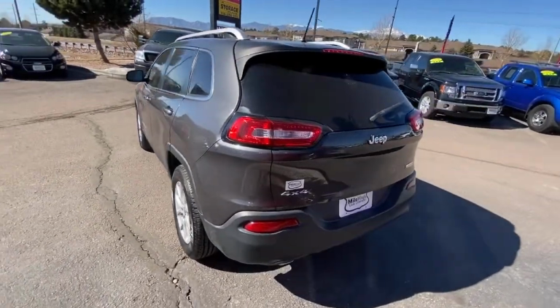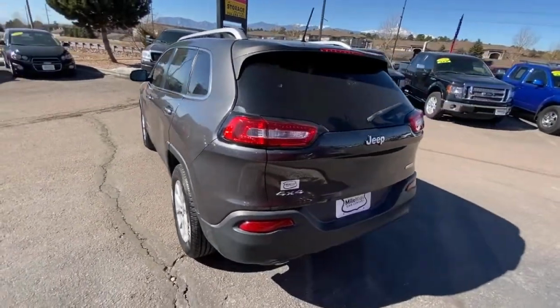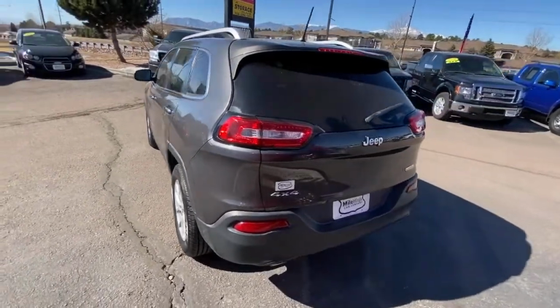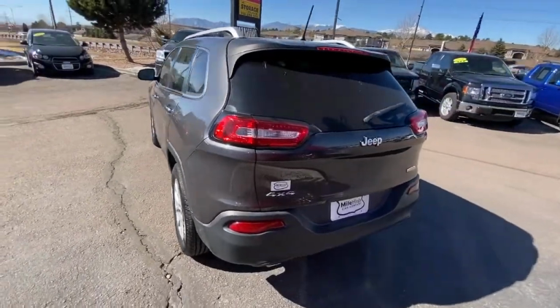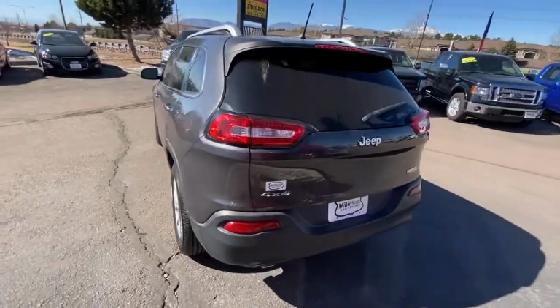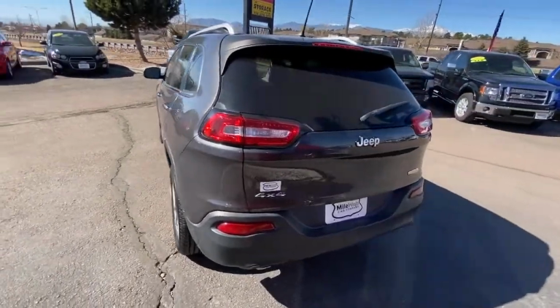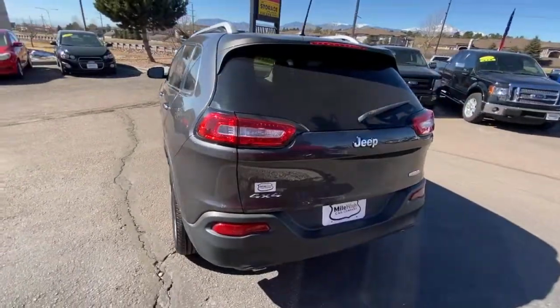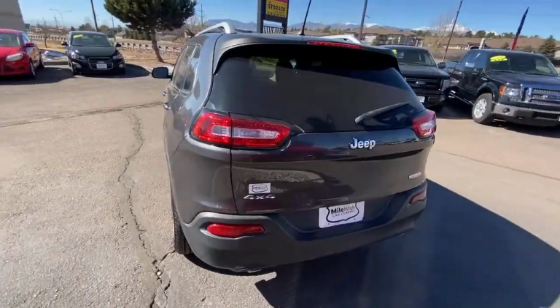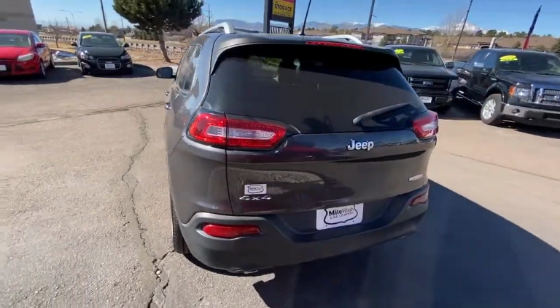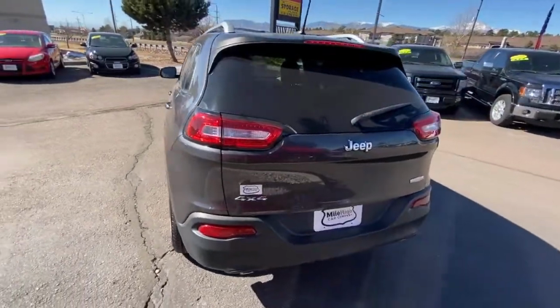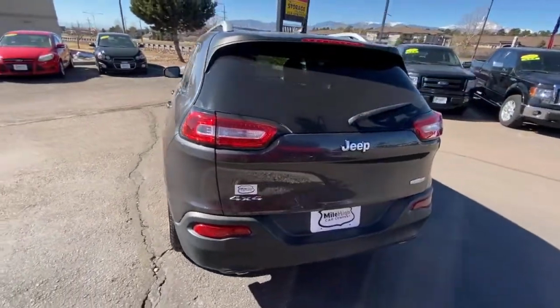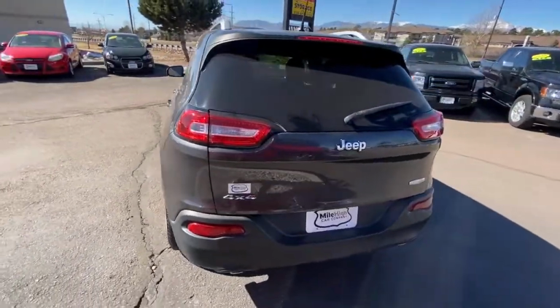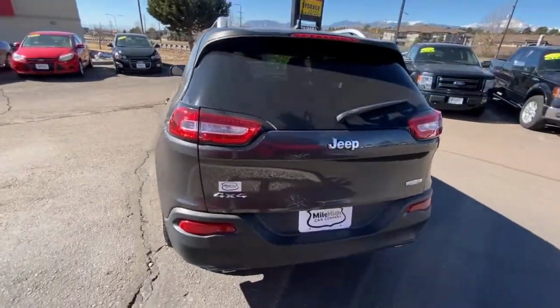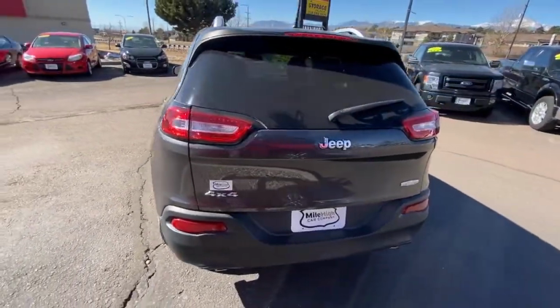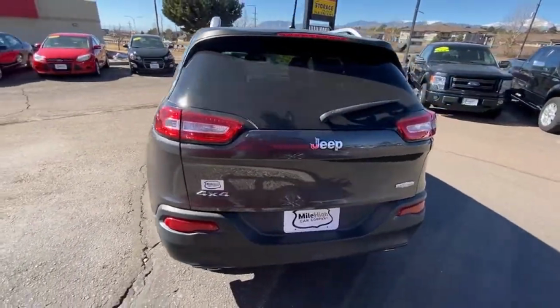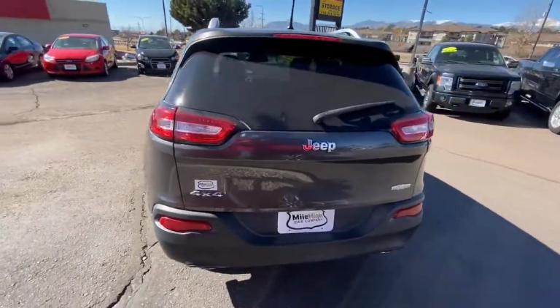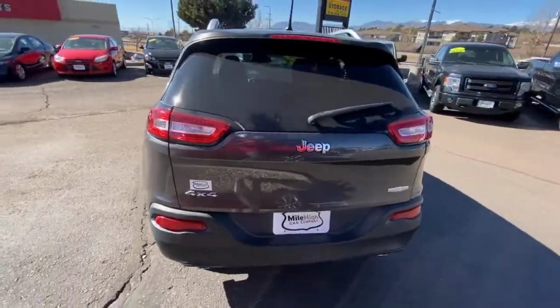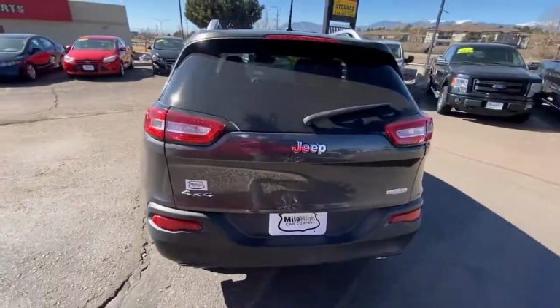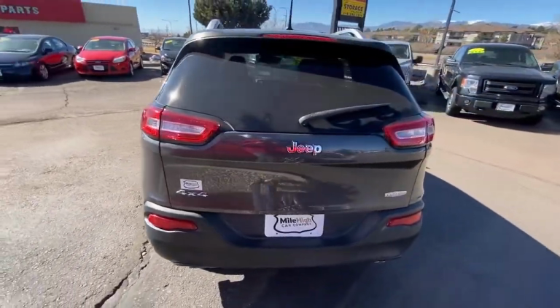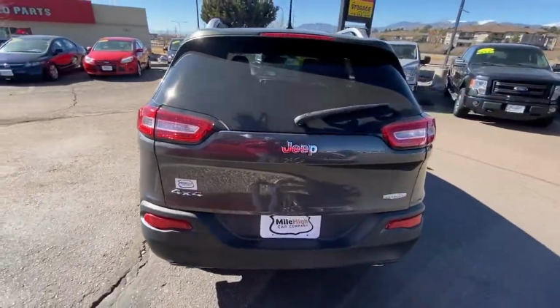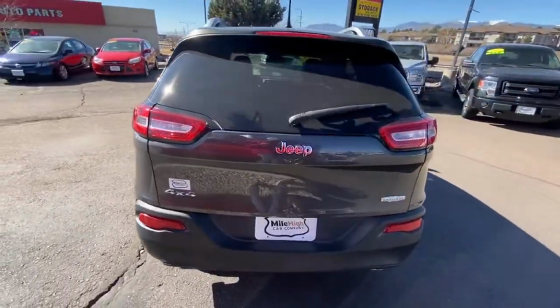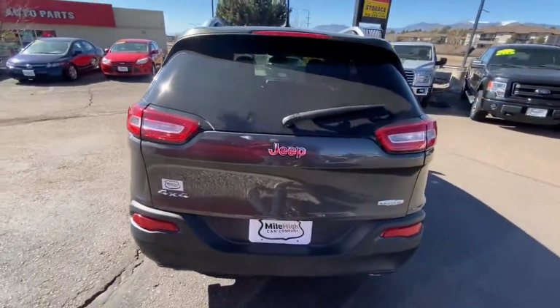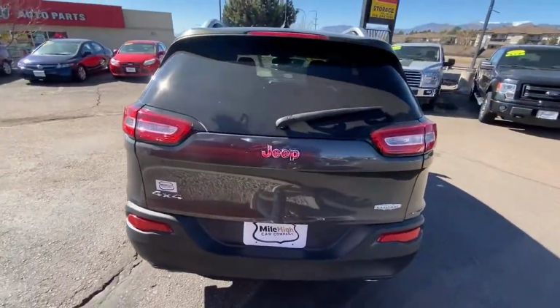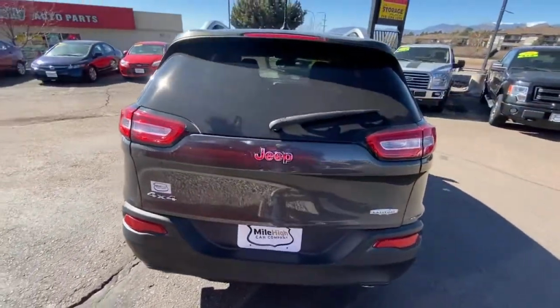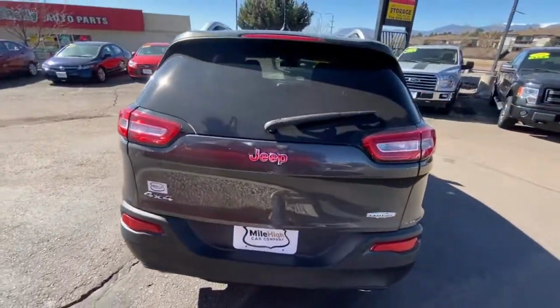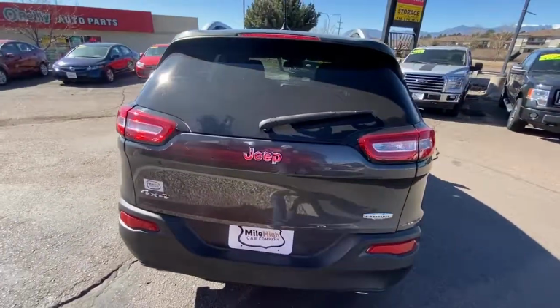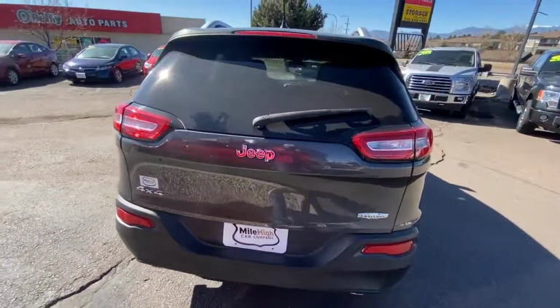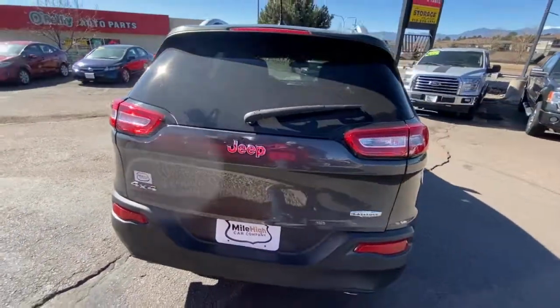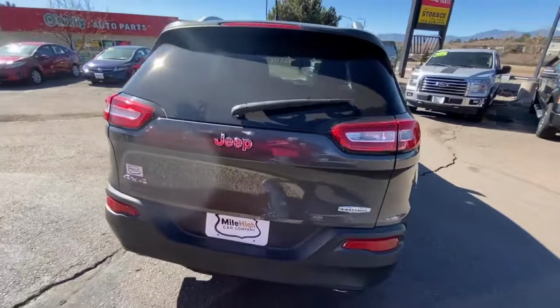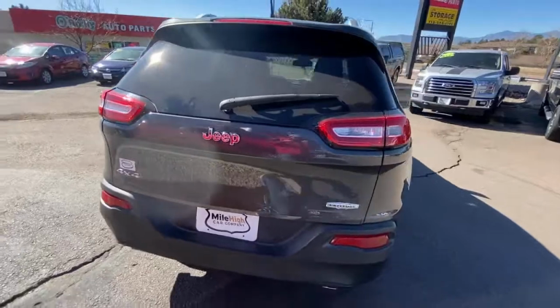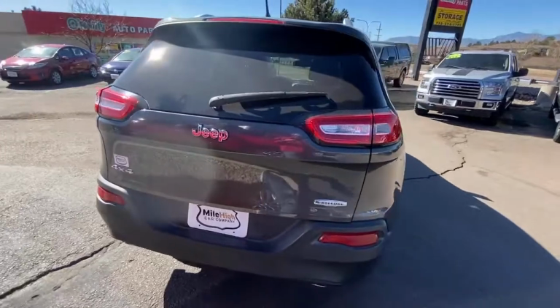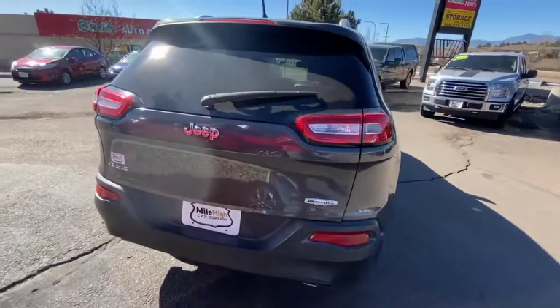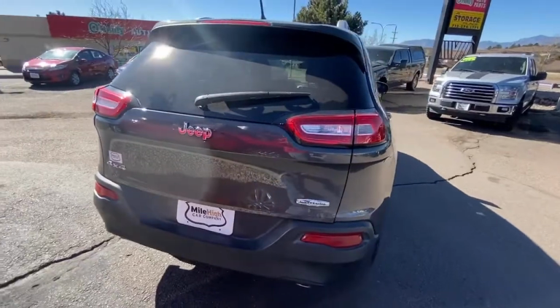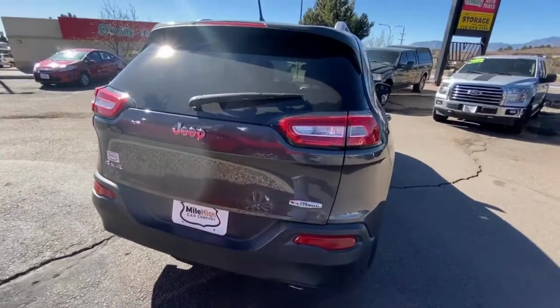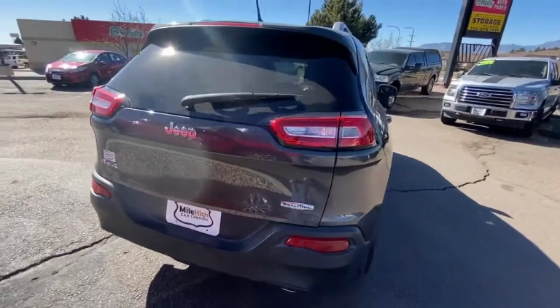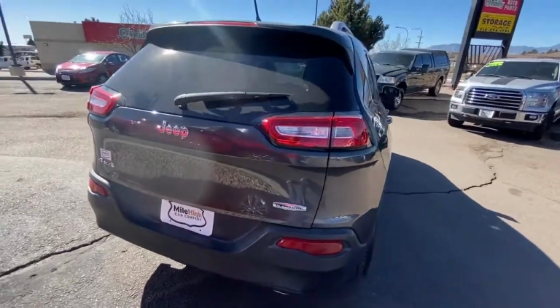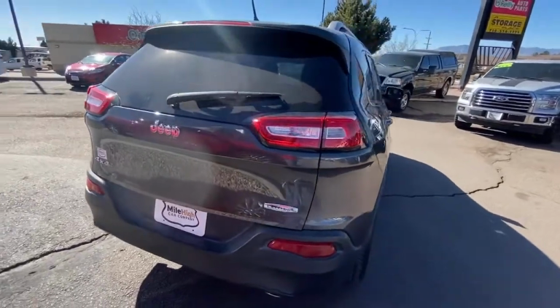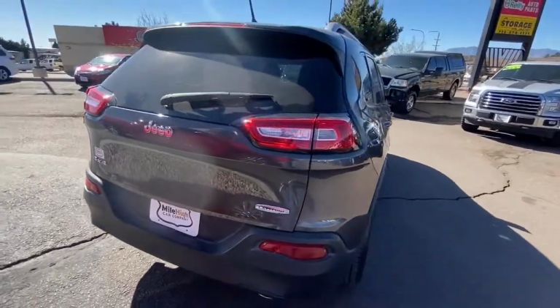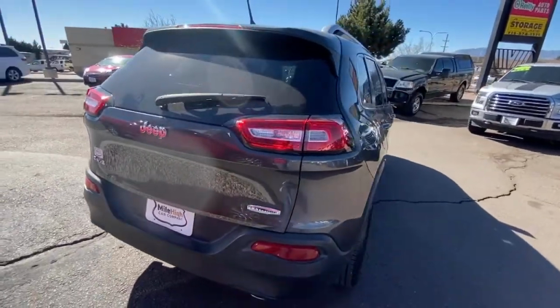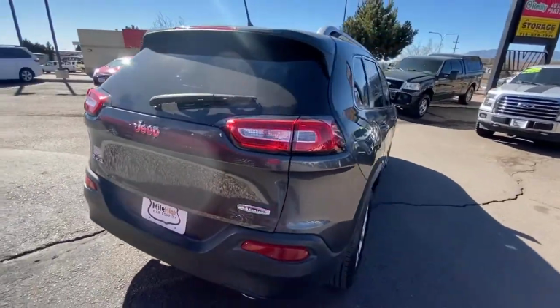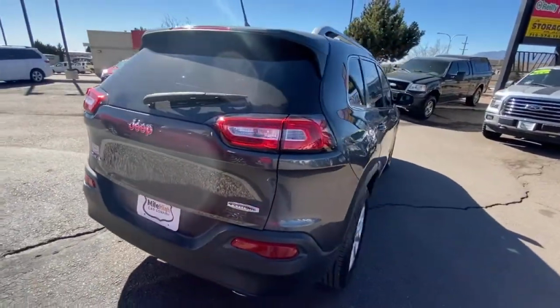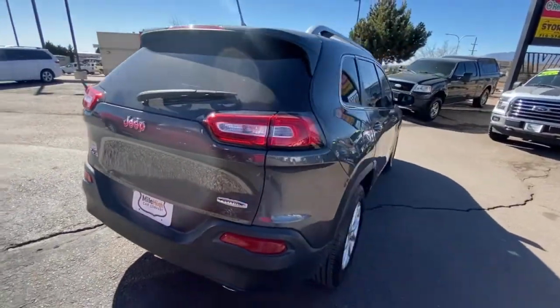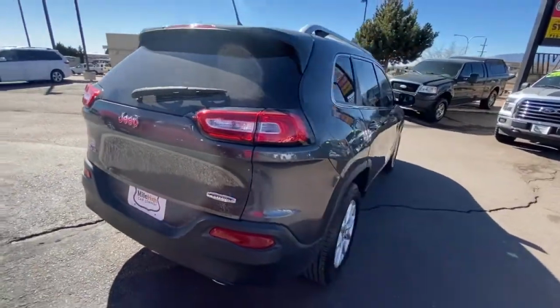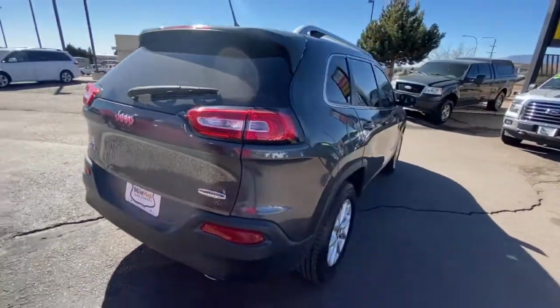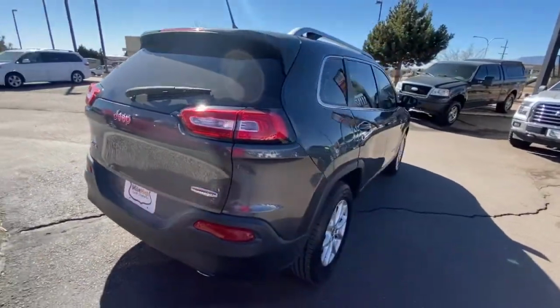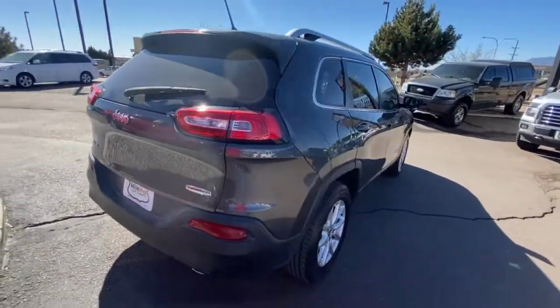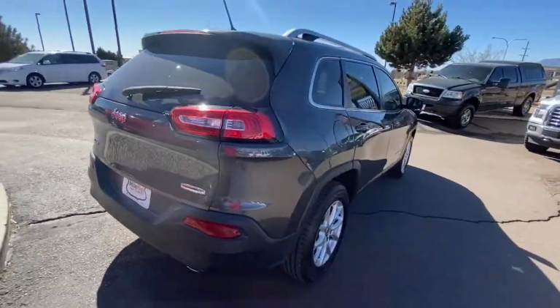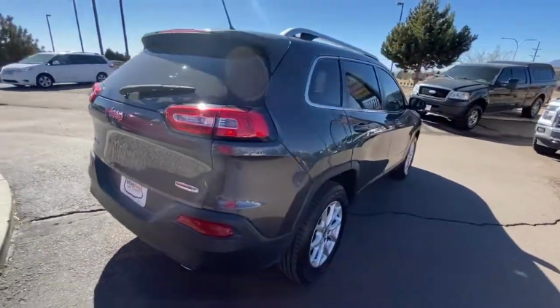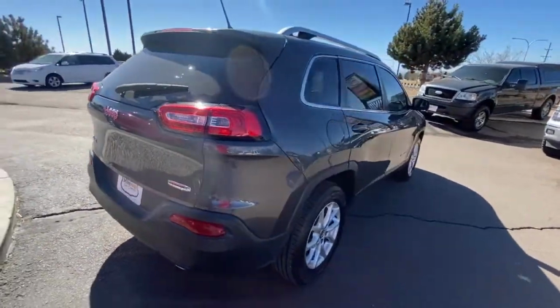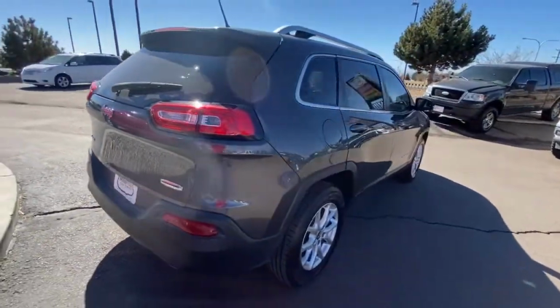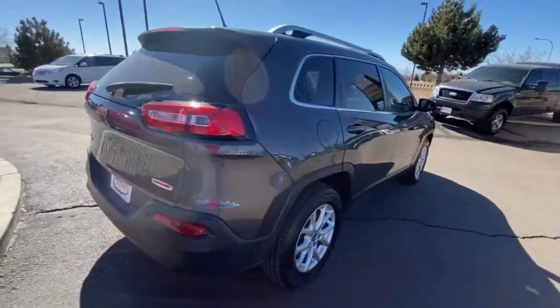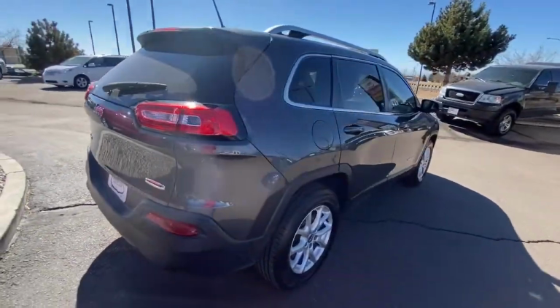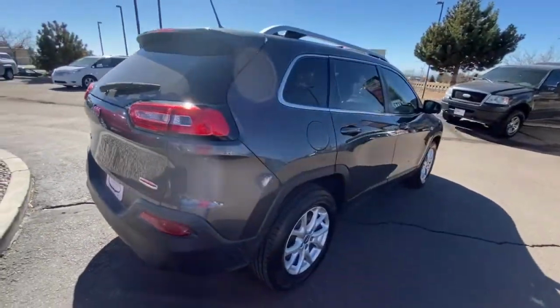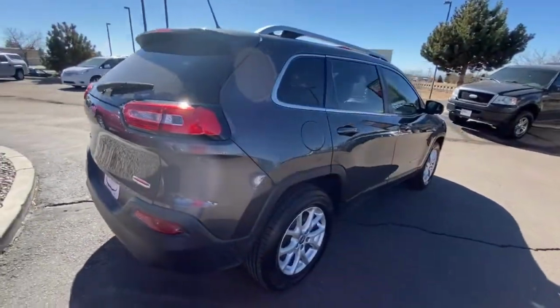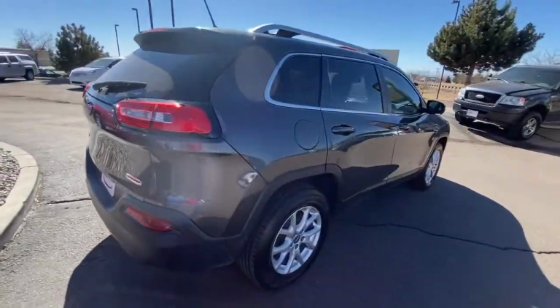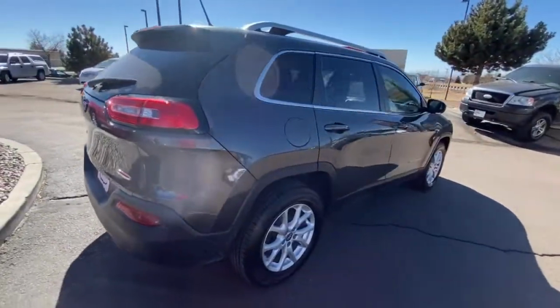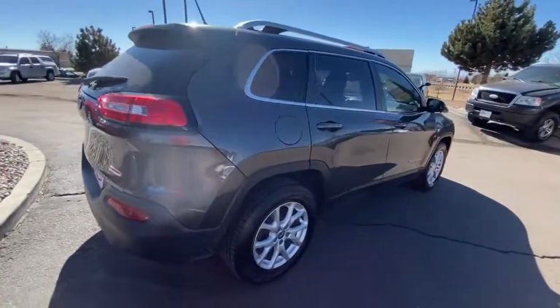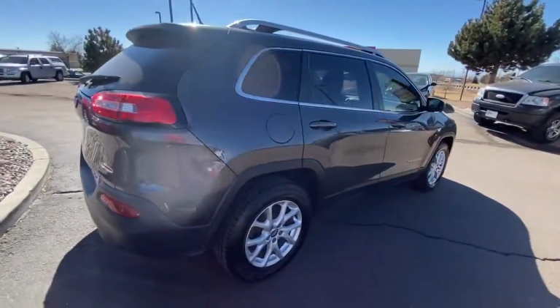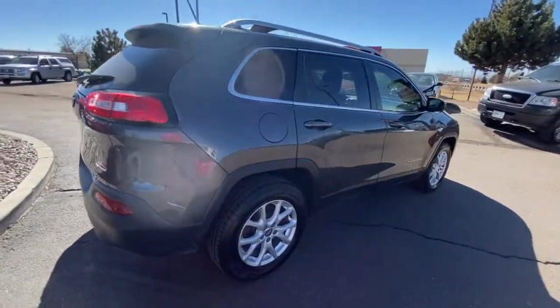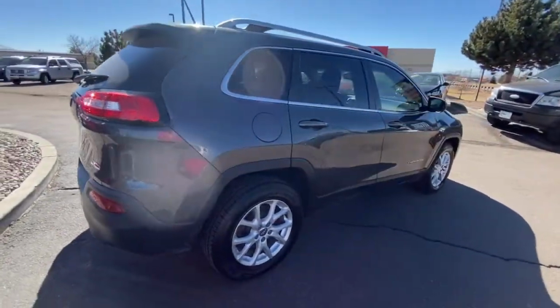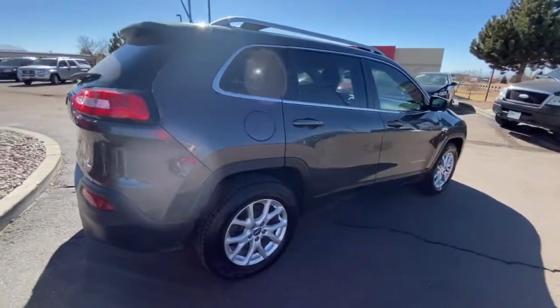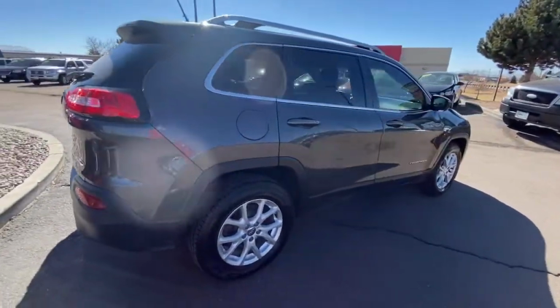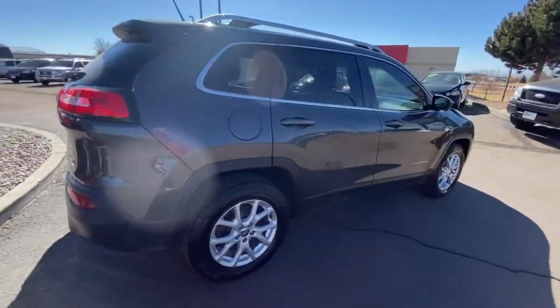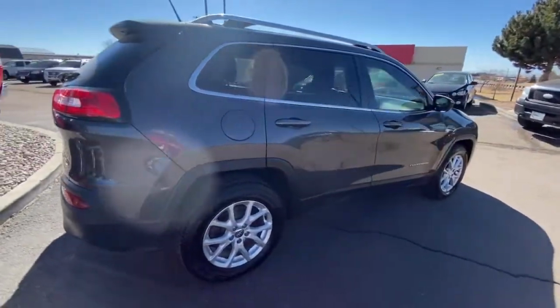Bluetooth. Feel relaxed and confident when you set out for adventure in the Cherokee. Get behind the wheel today.